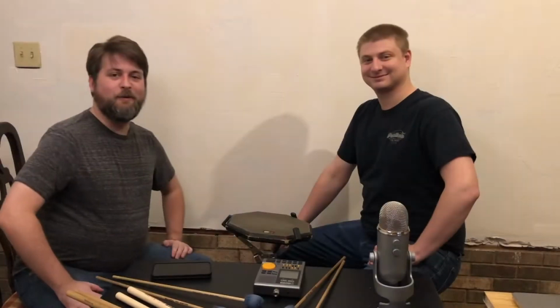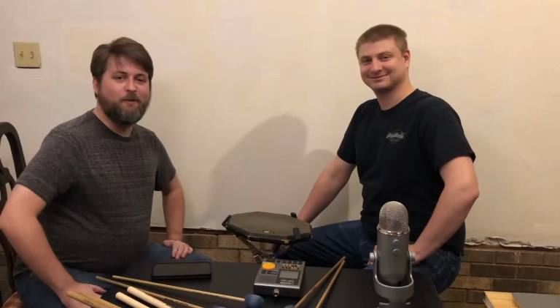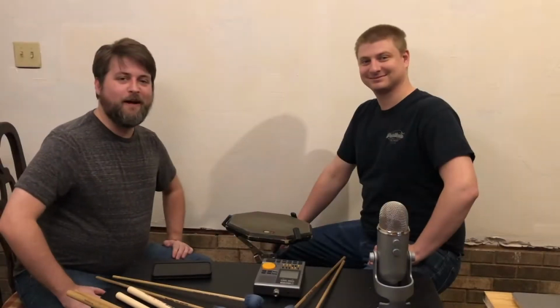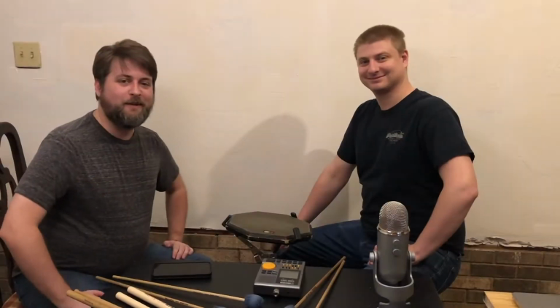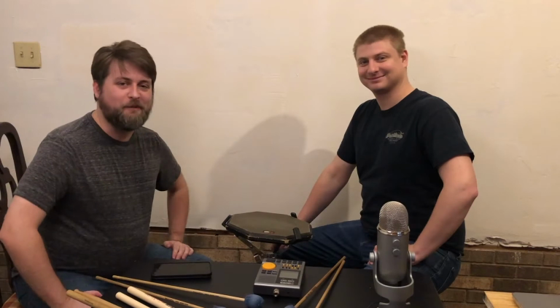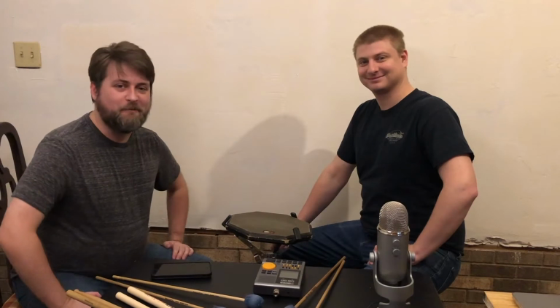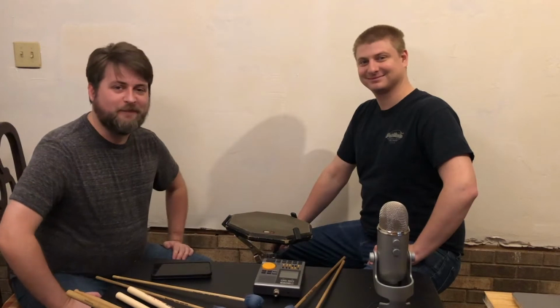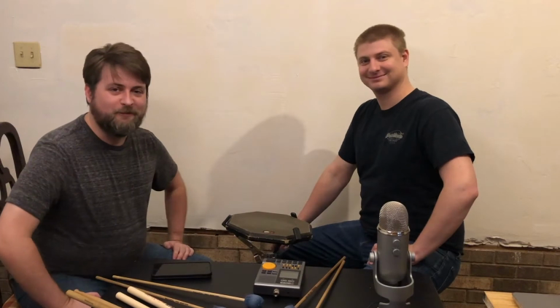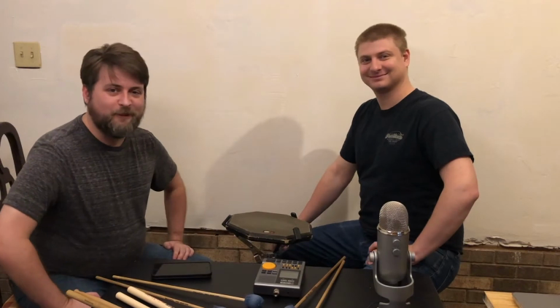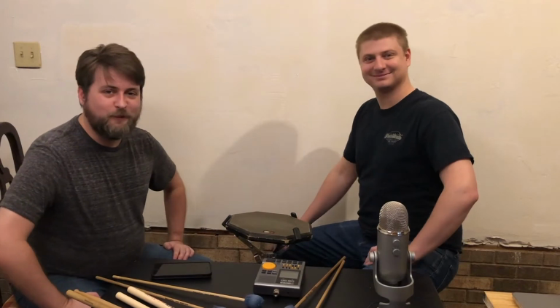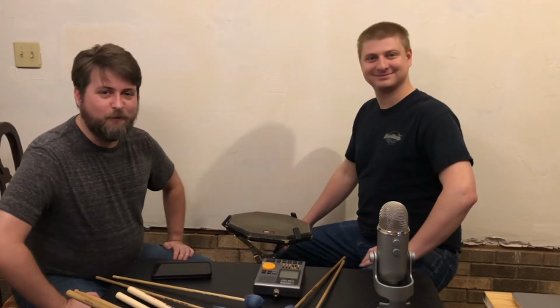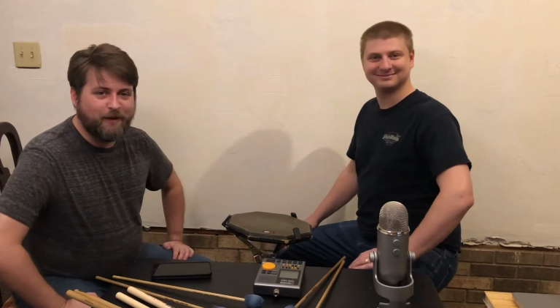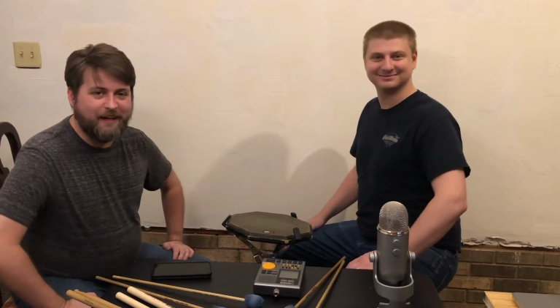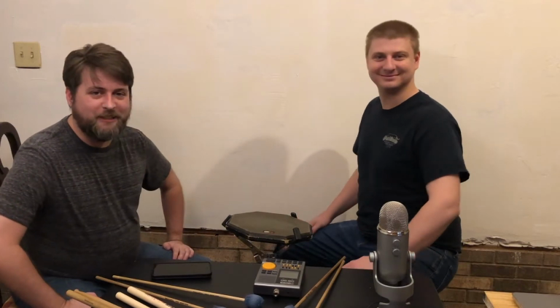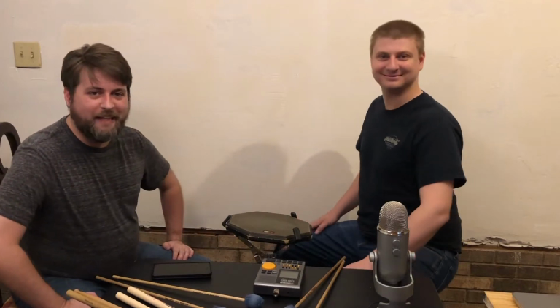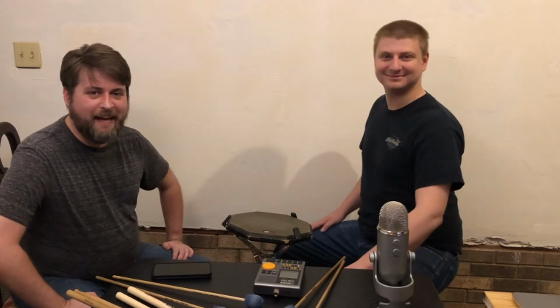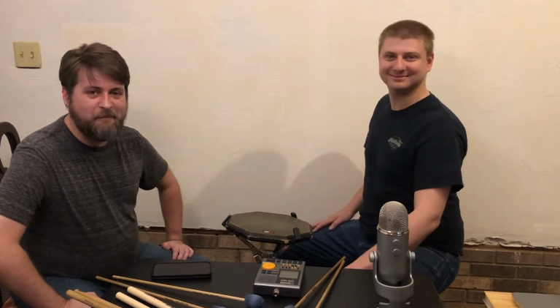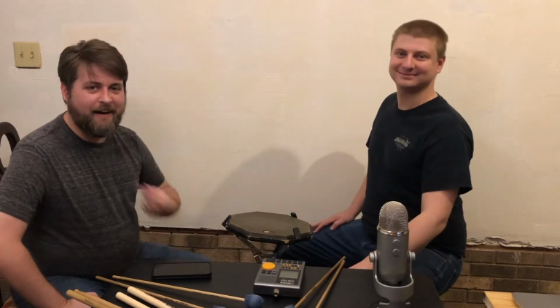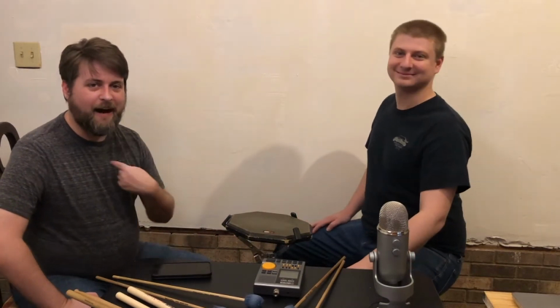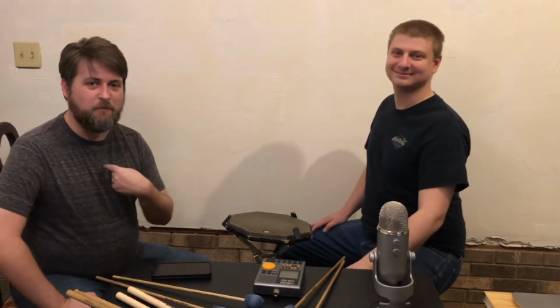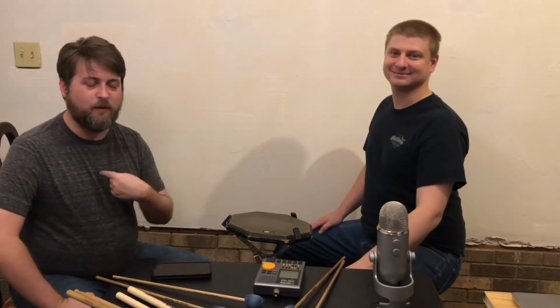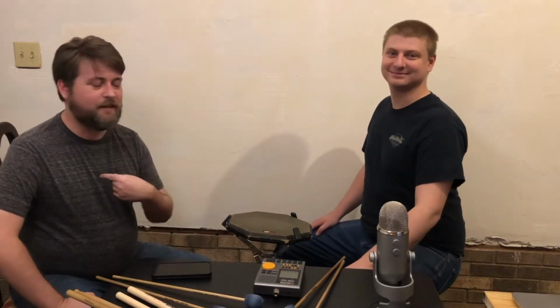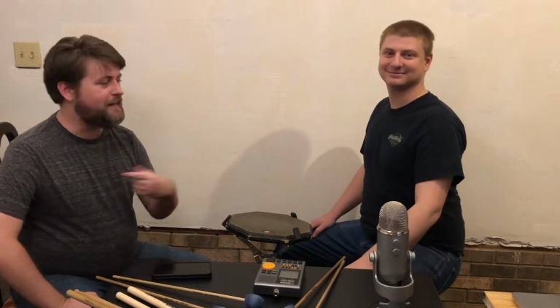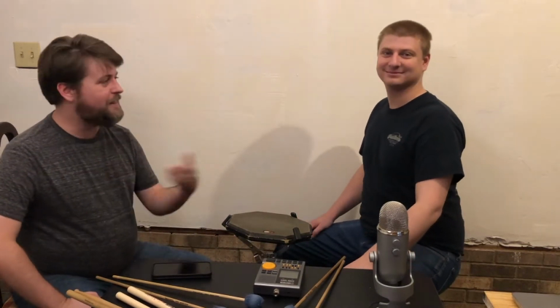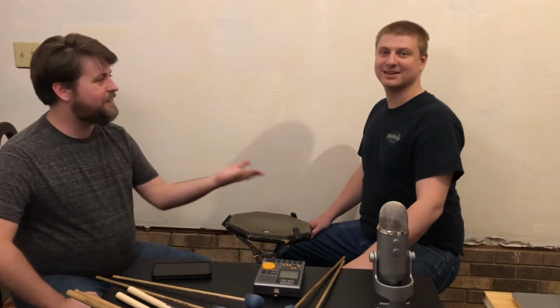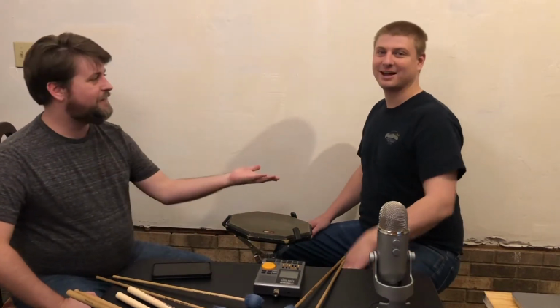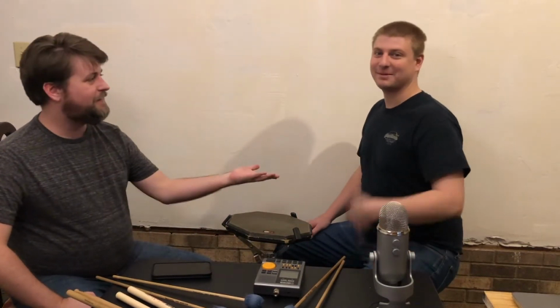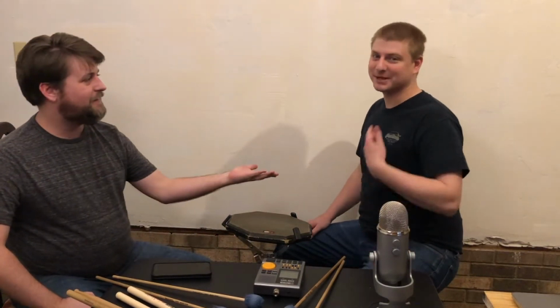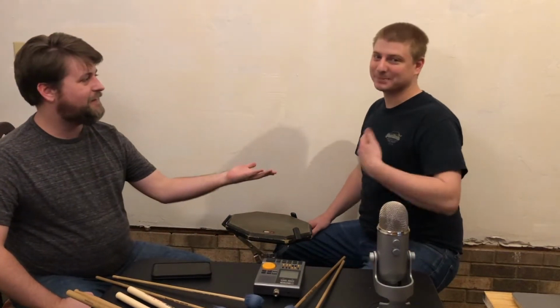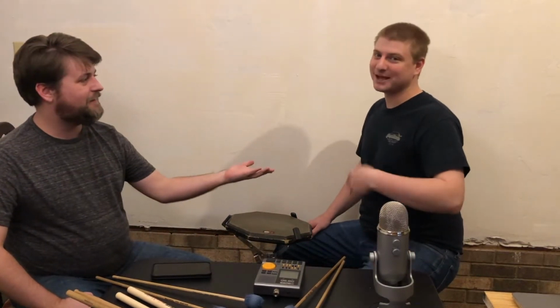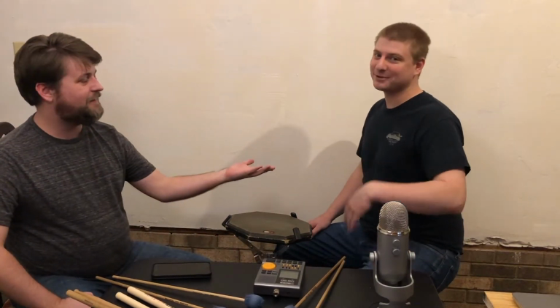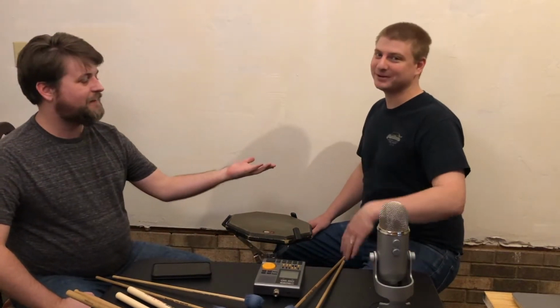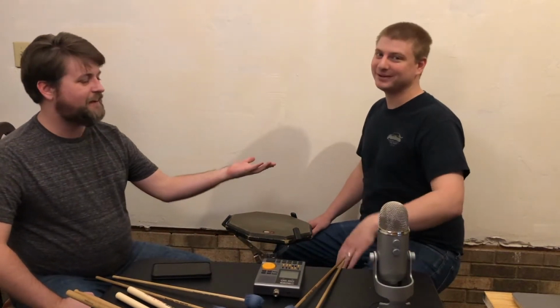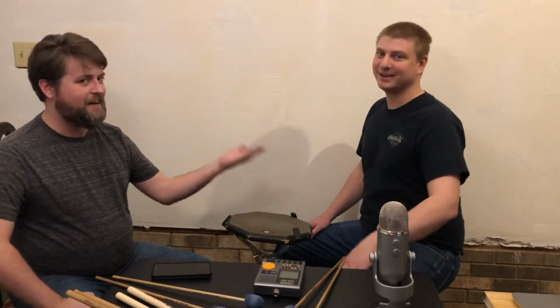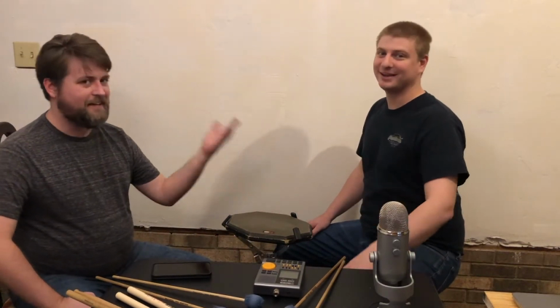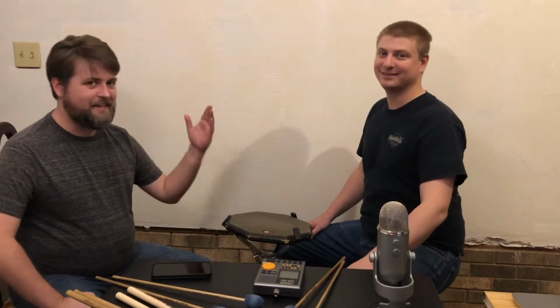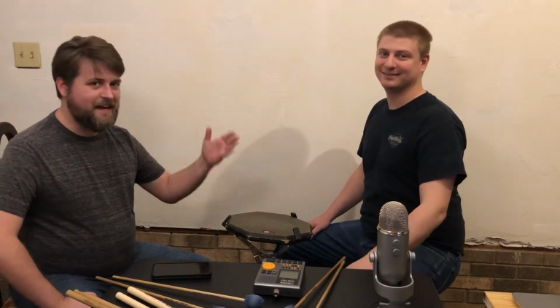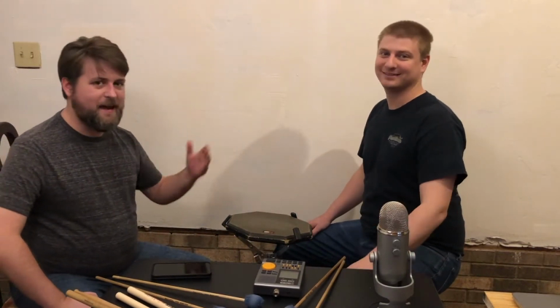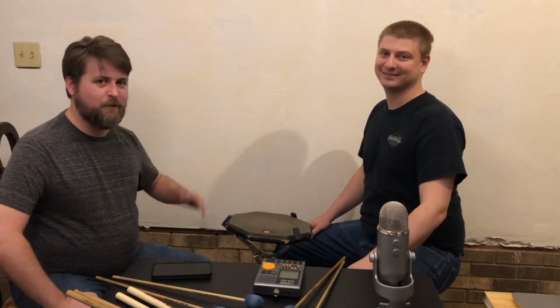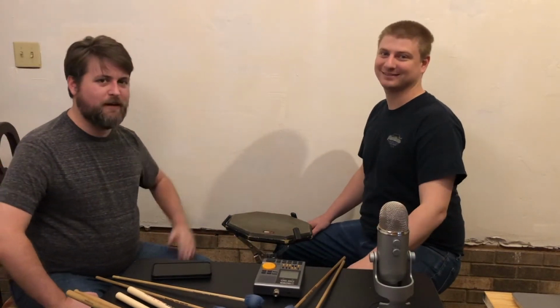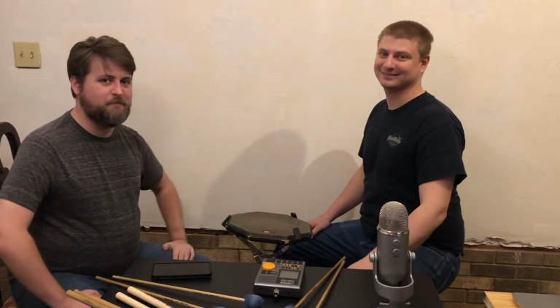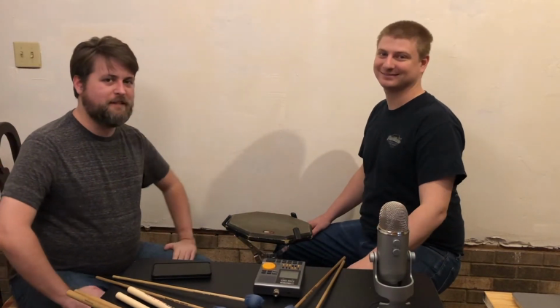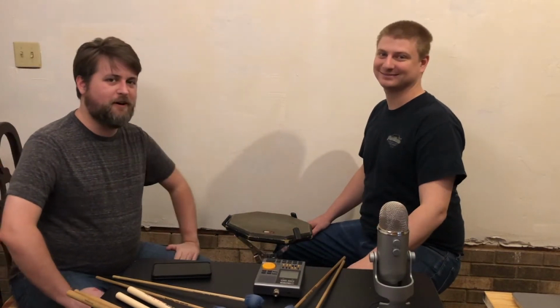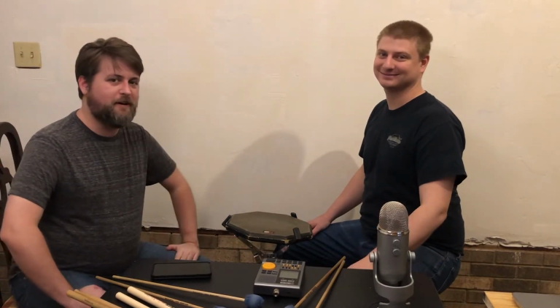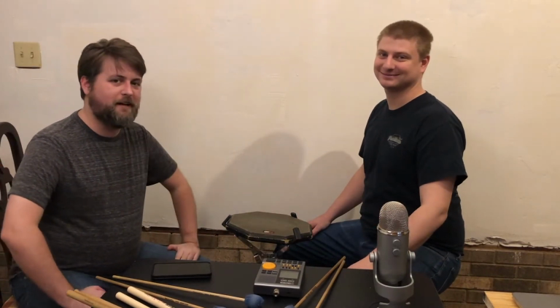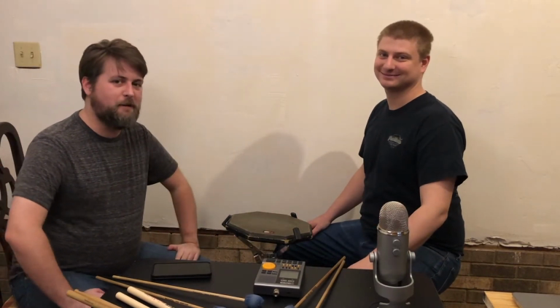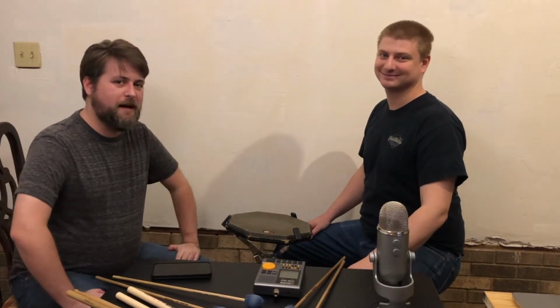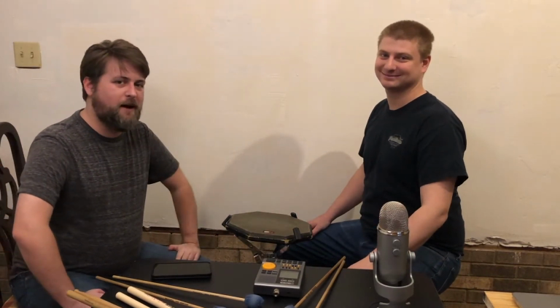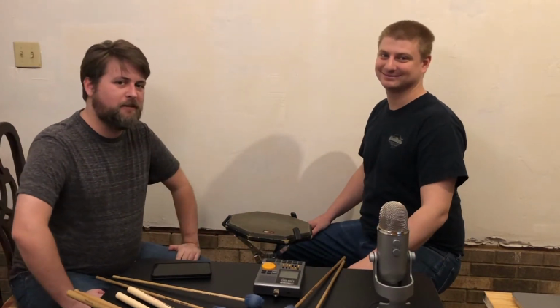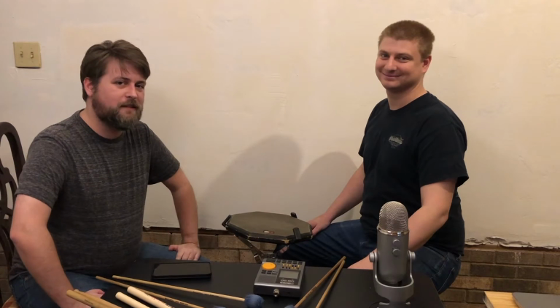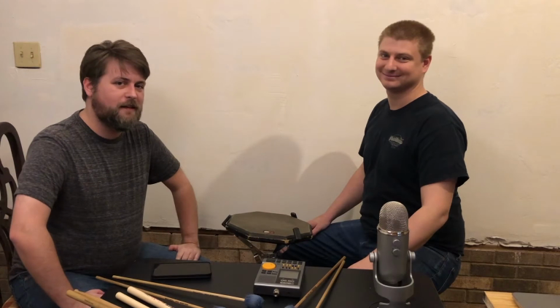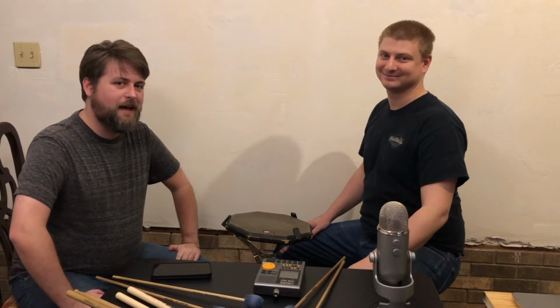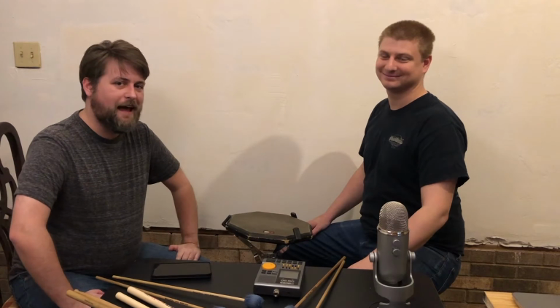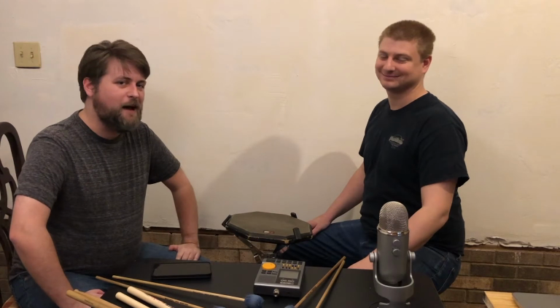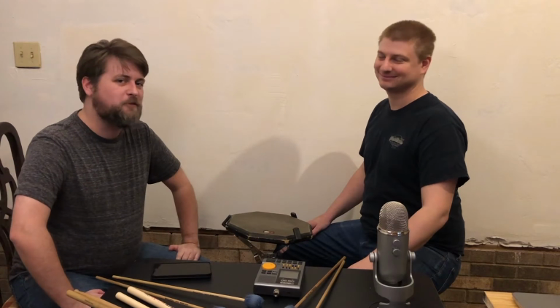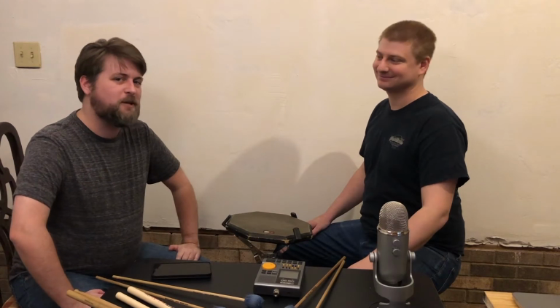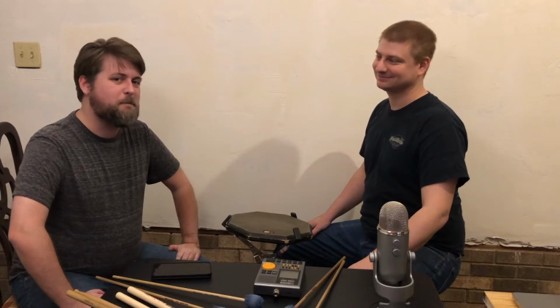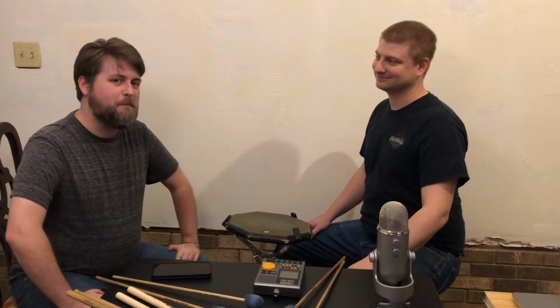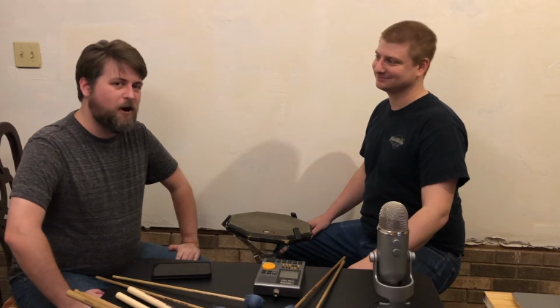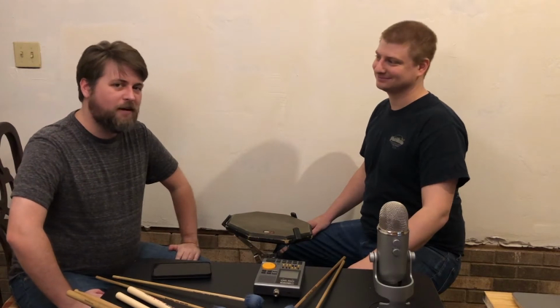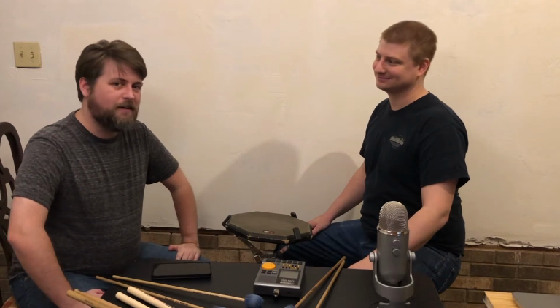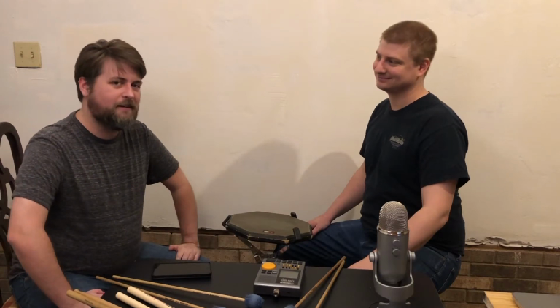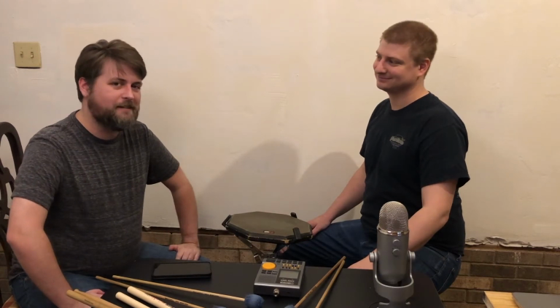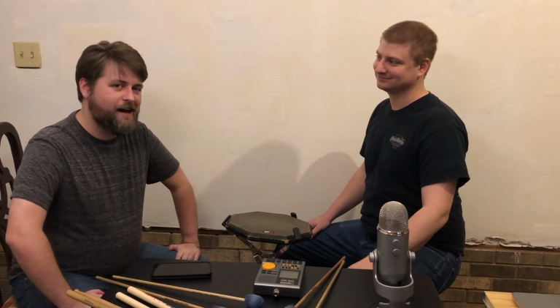Welcome to Virtual Percussion Camp. I'm Will Keith. I'm Nick Blackwood. Today we're going to be talking about how to mark time.